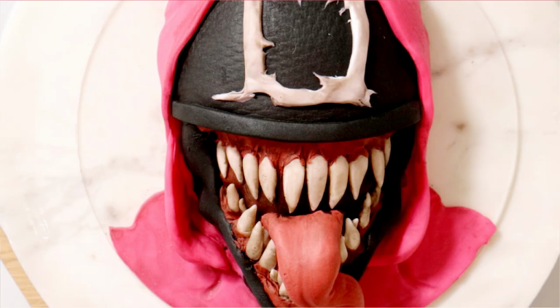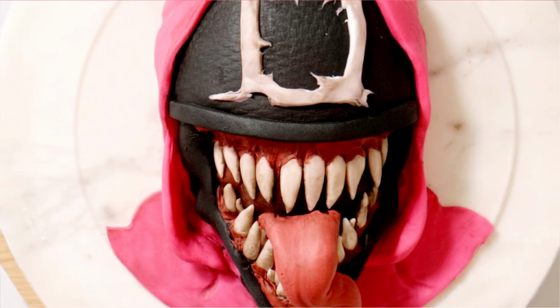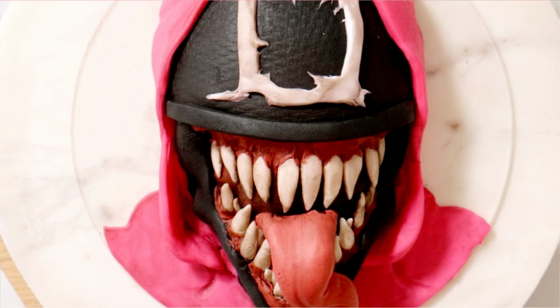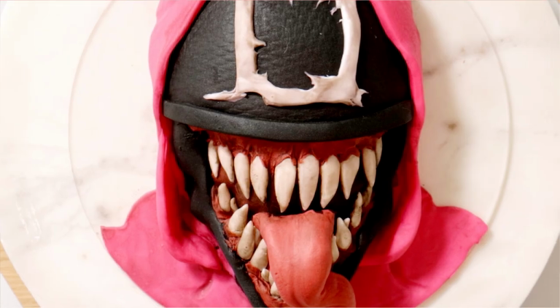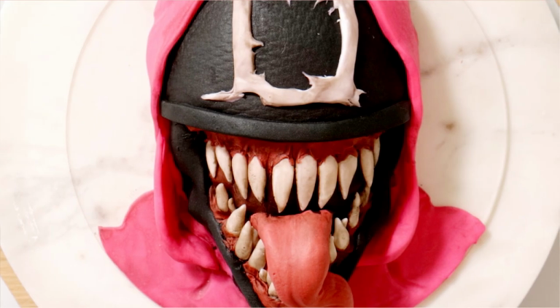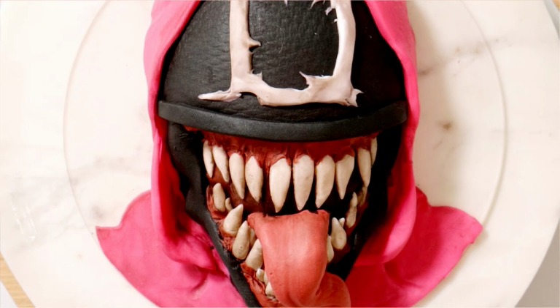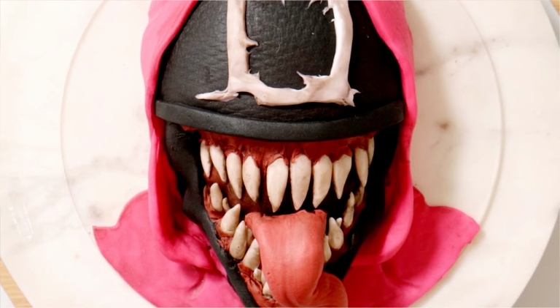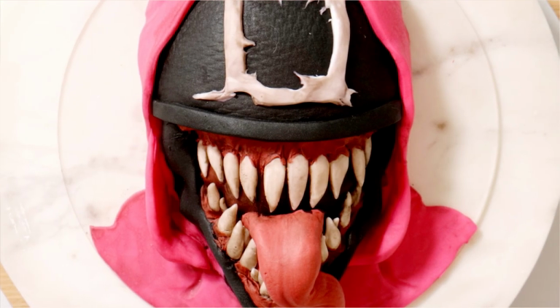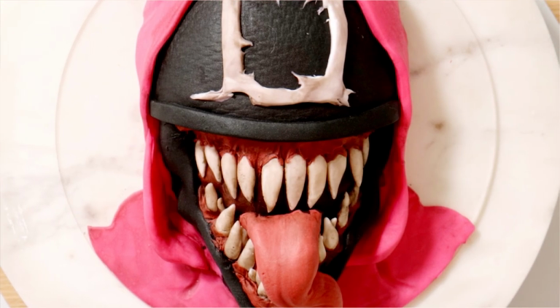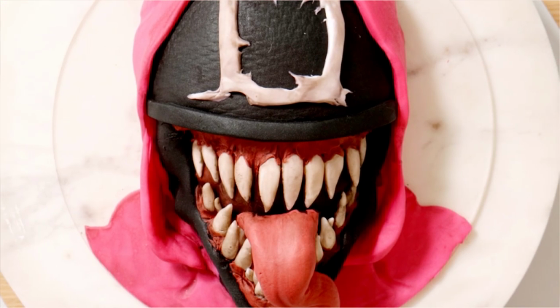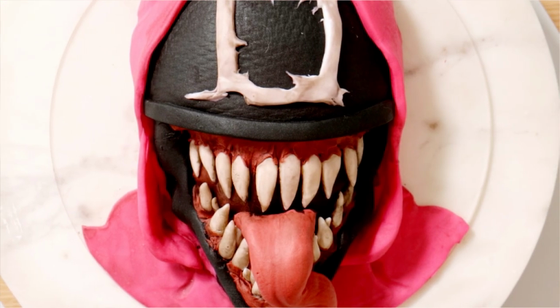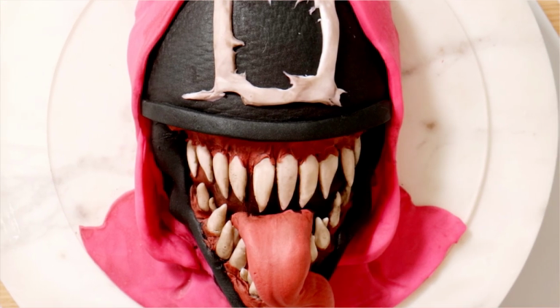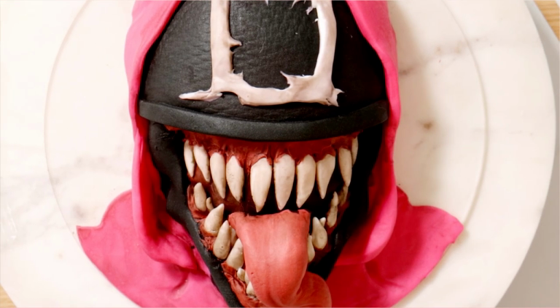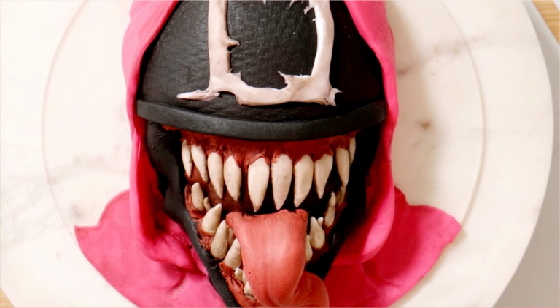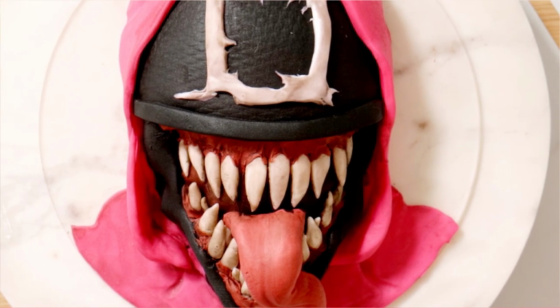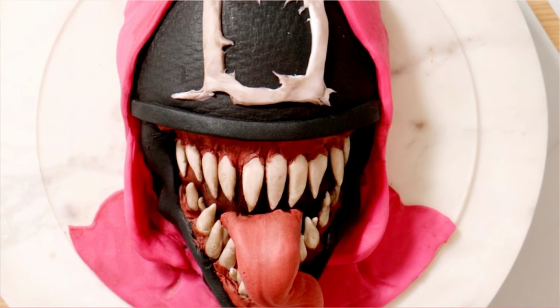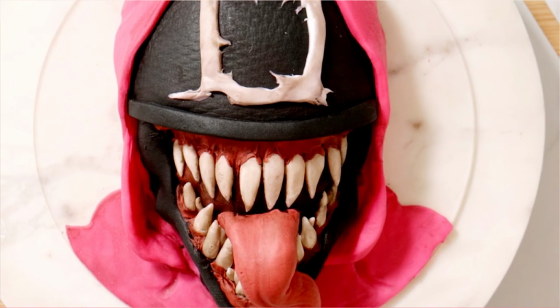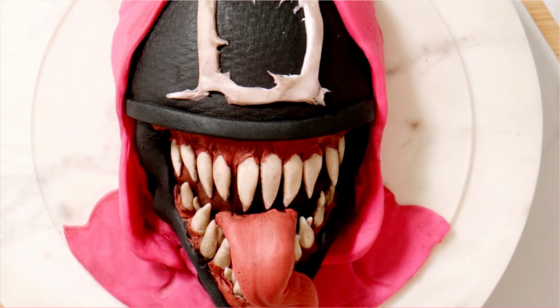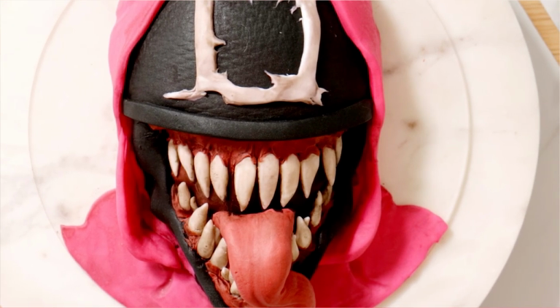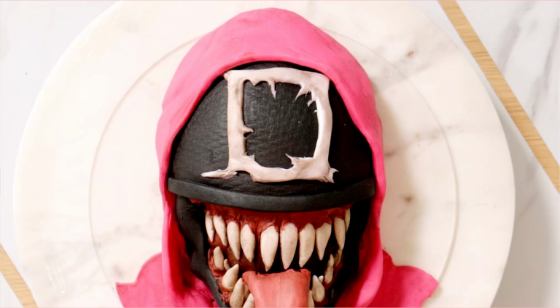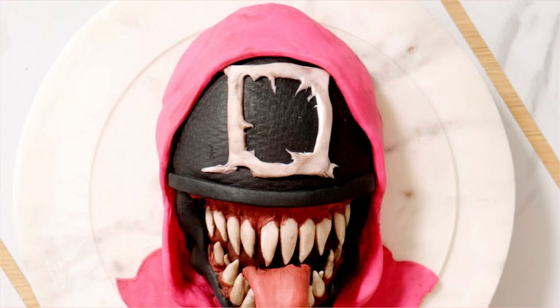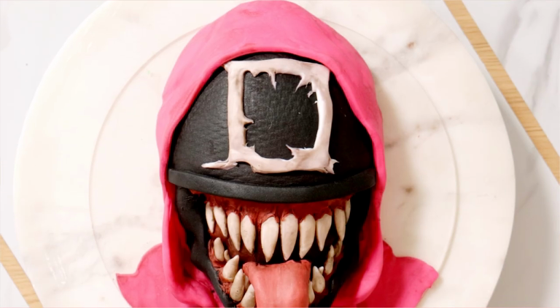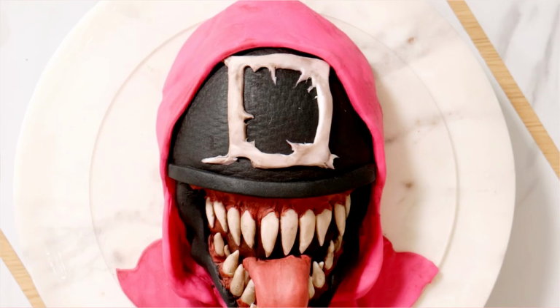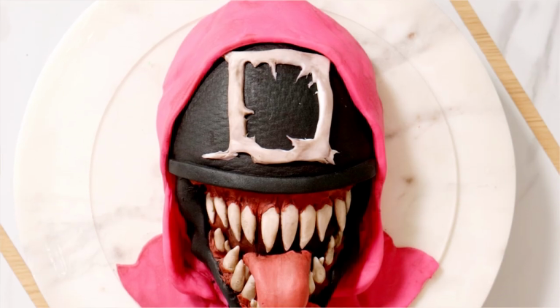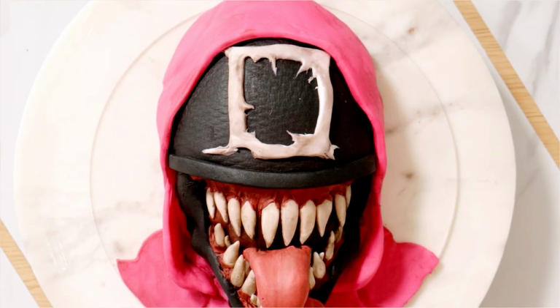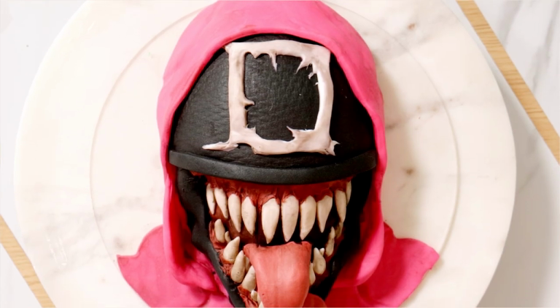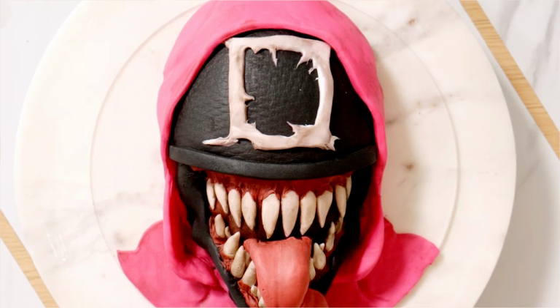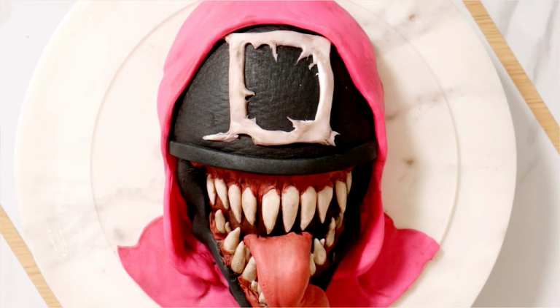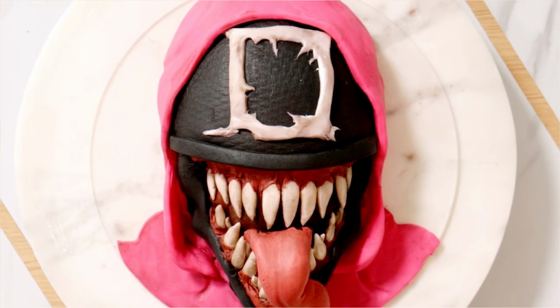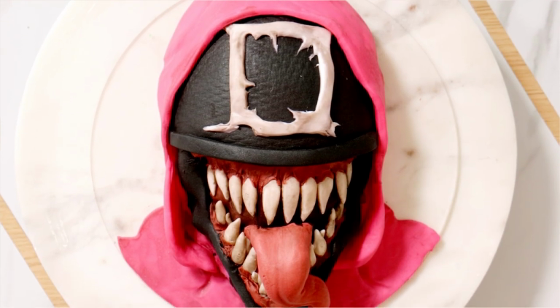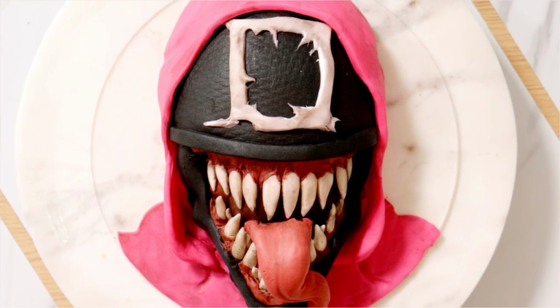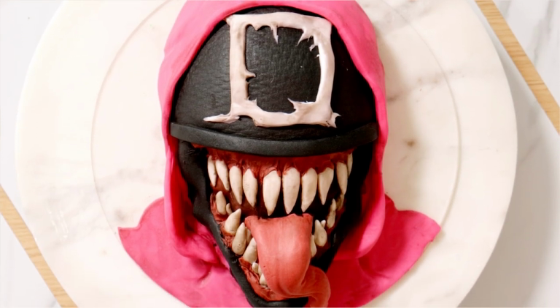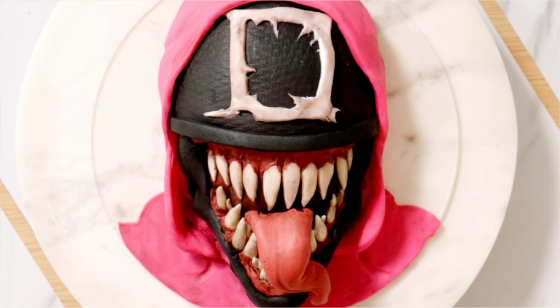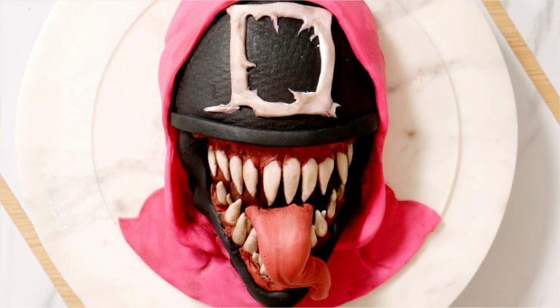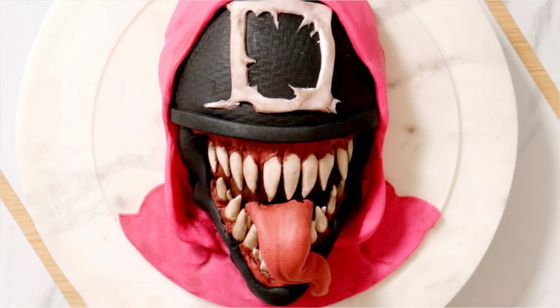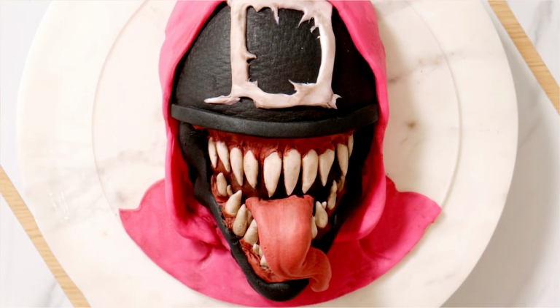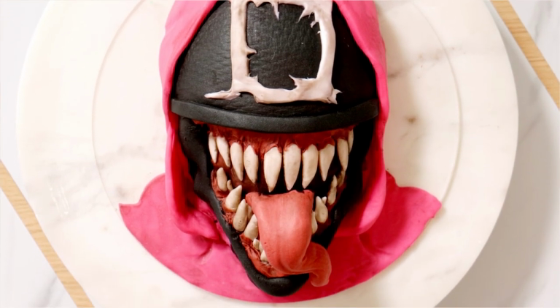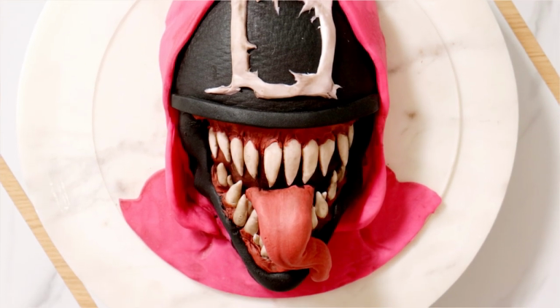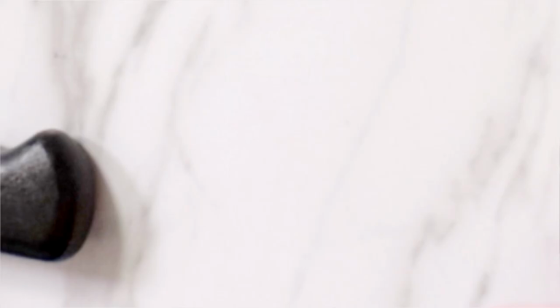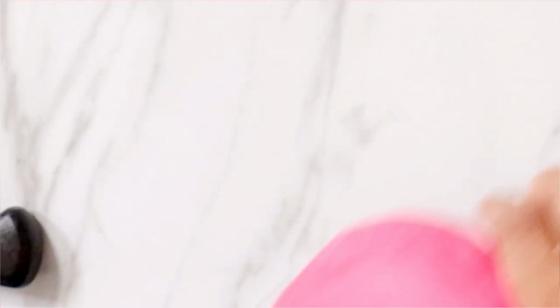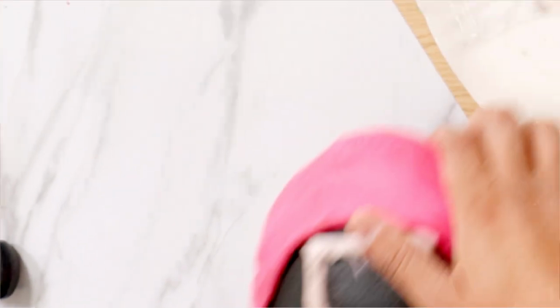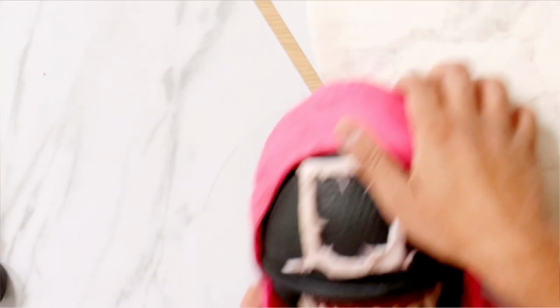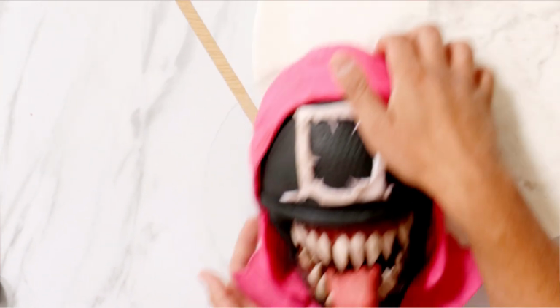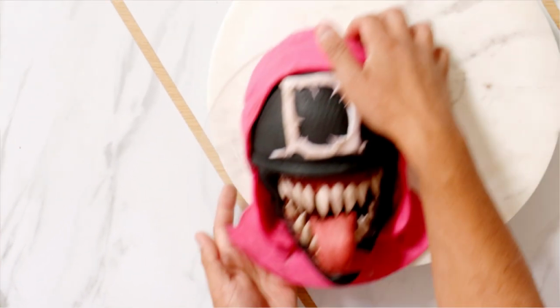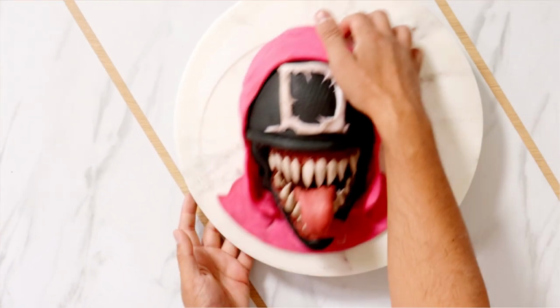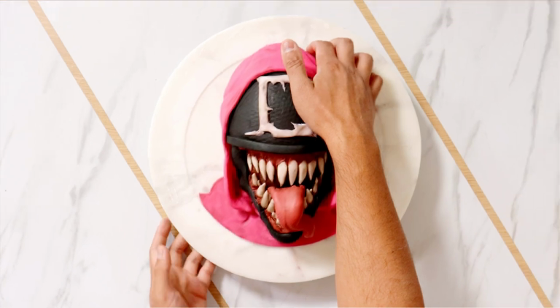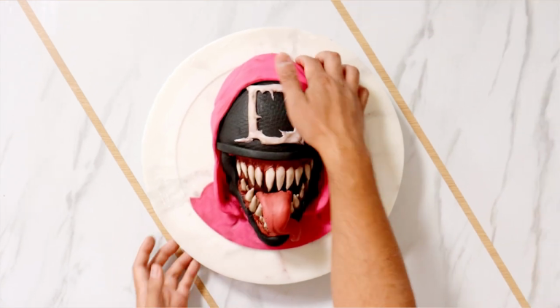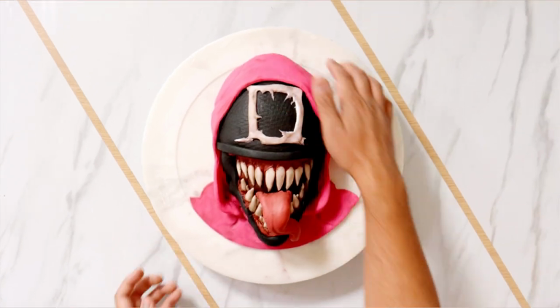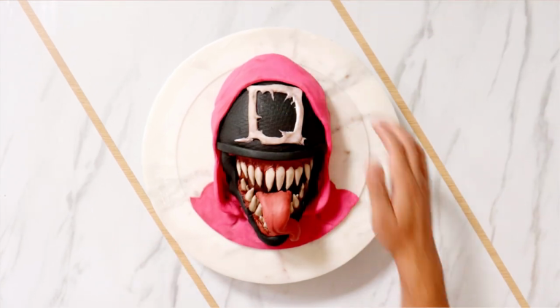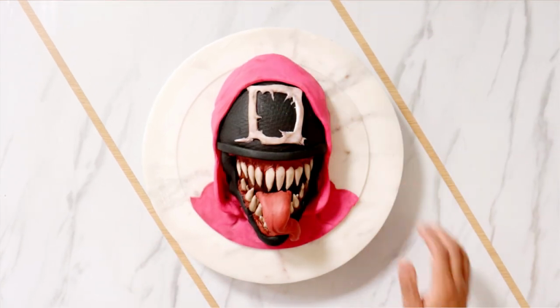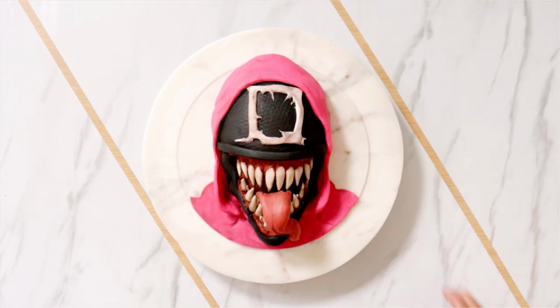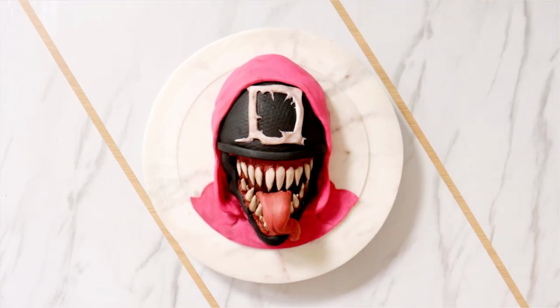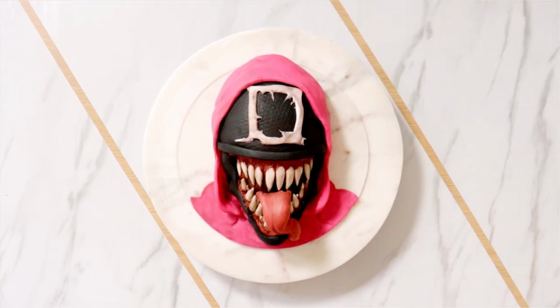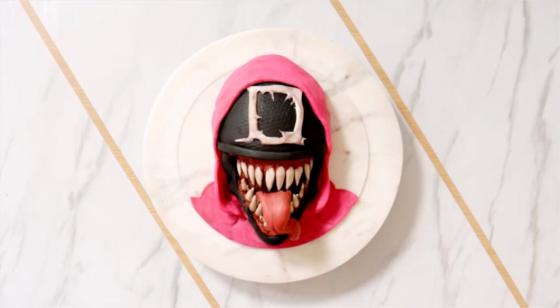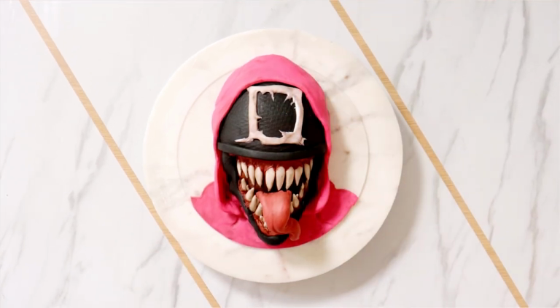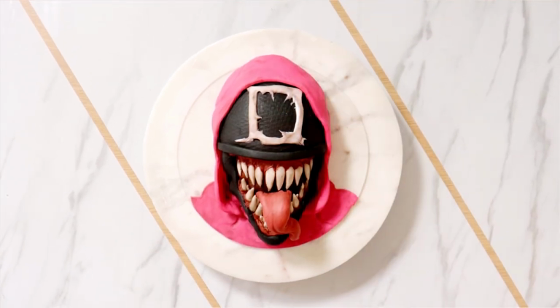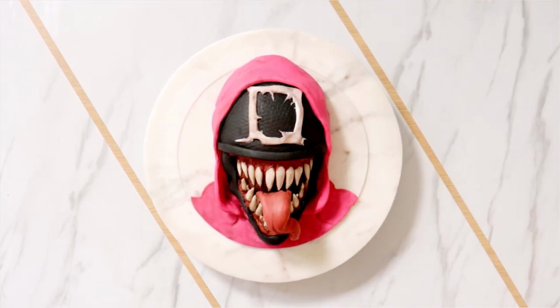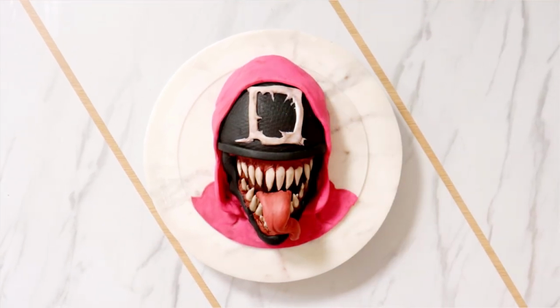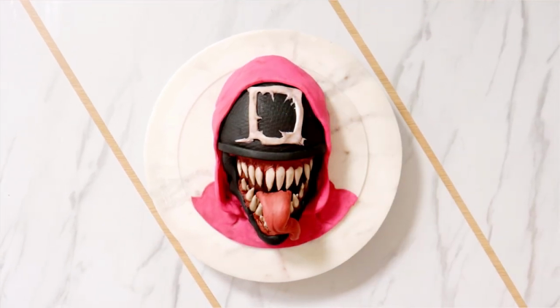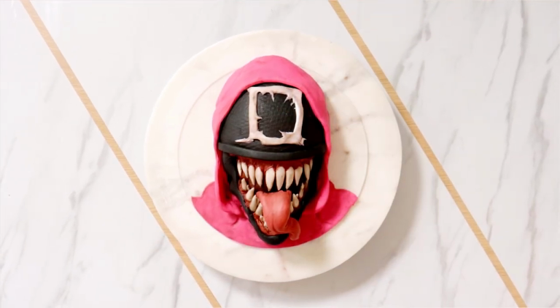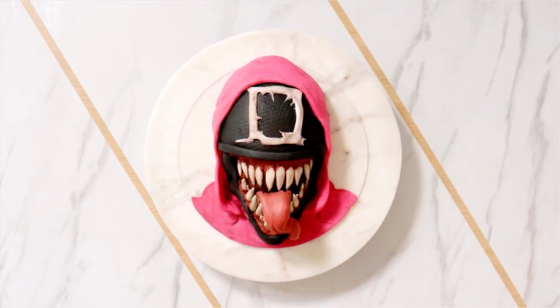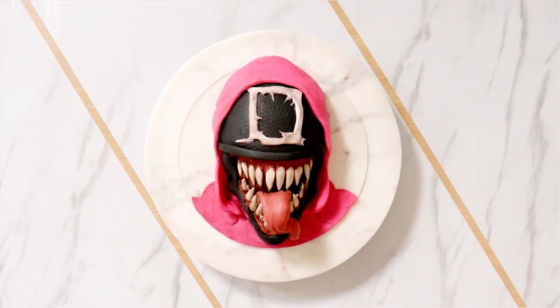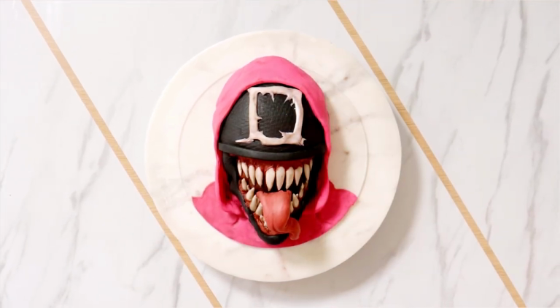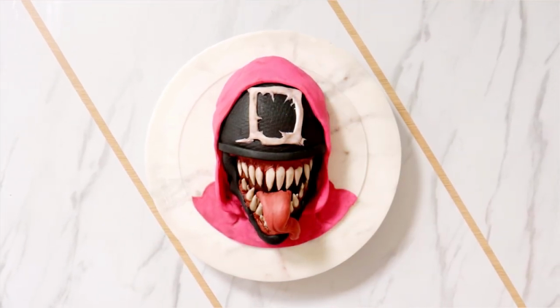What do you get when you mesh Venom with Squid Games? You get this awesome cake. Let me show you how I did it. Let's get started.